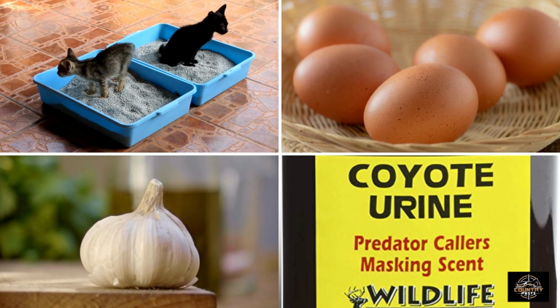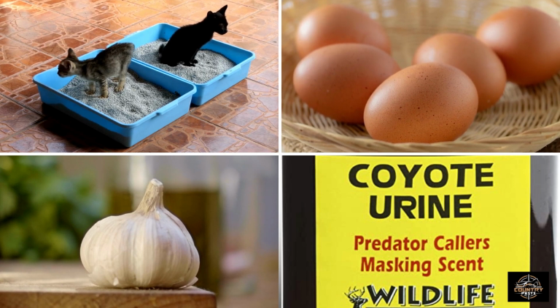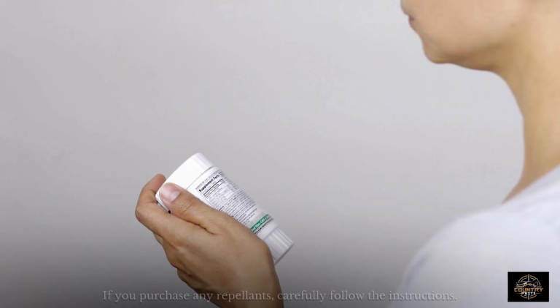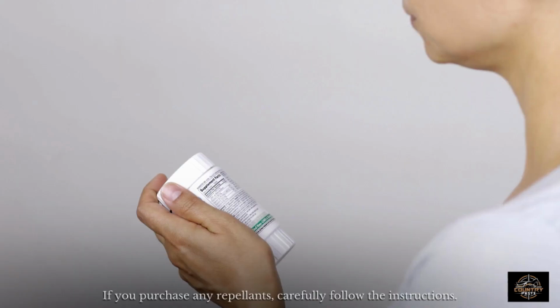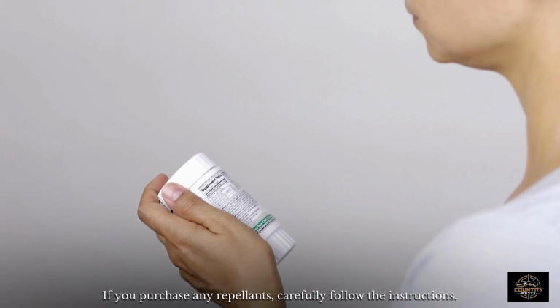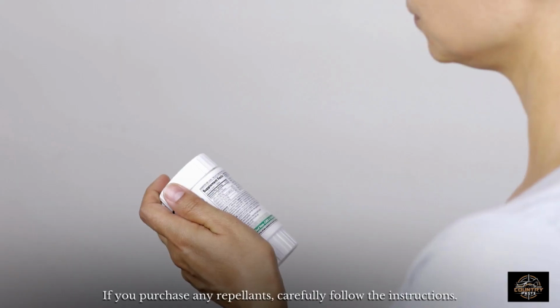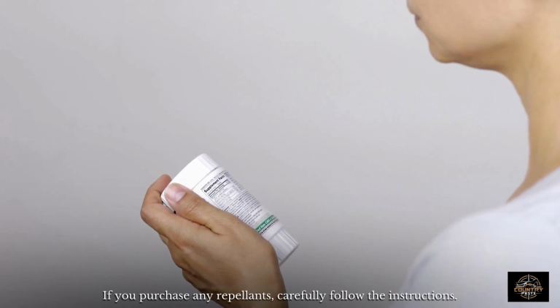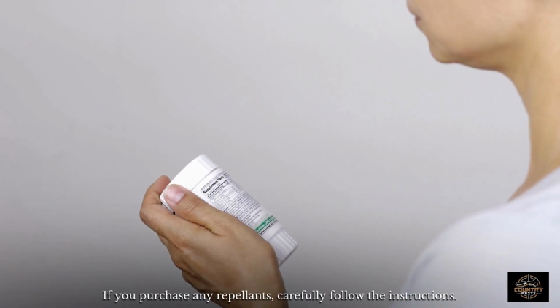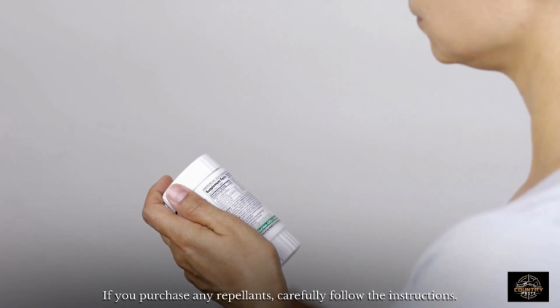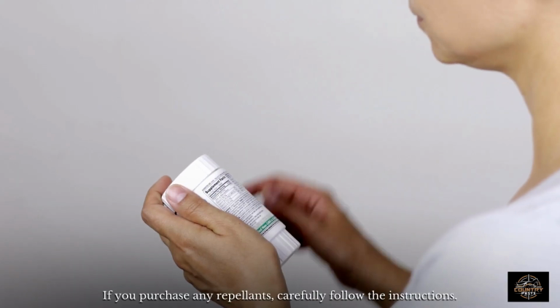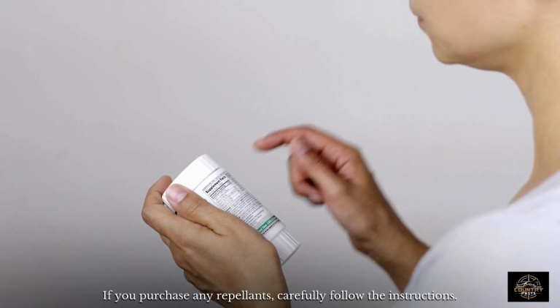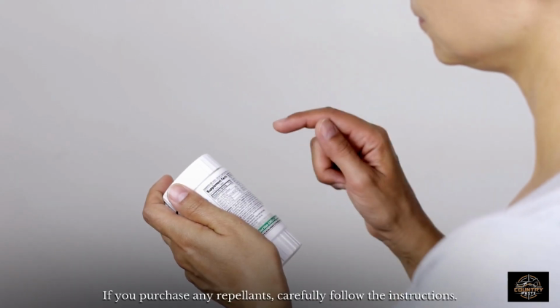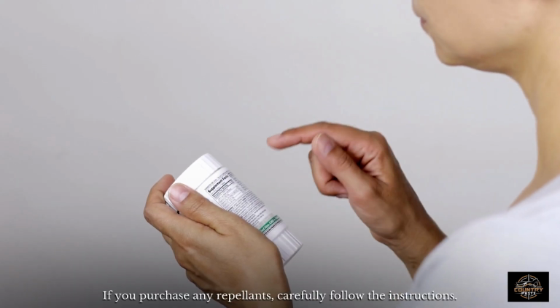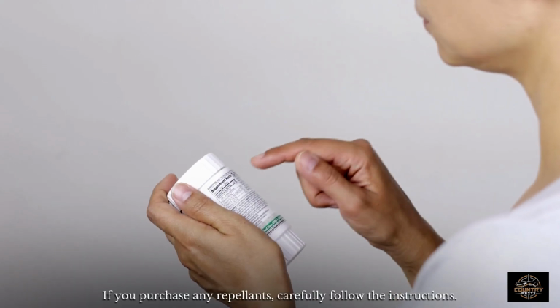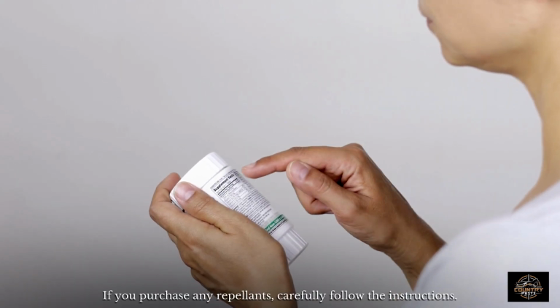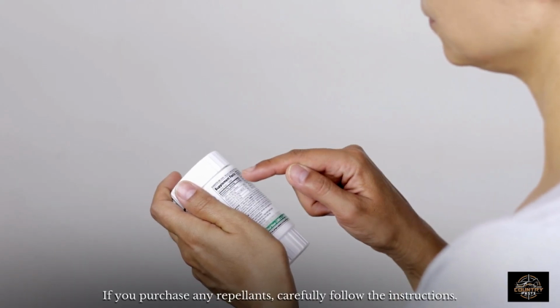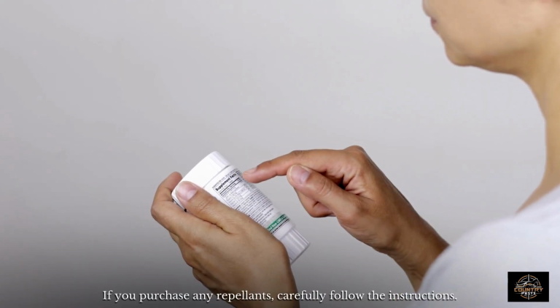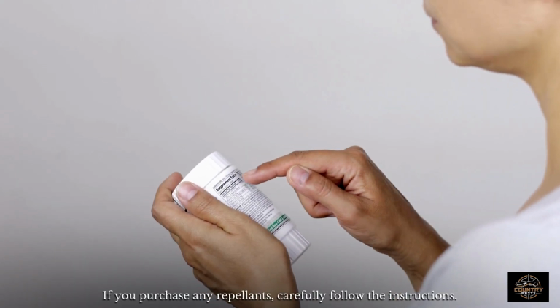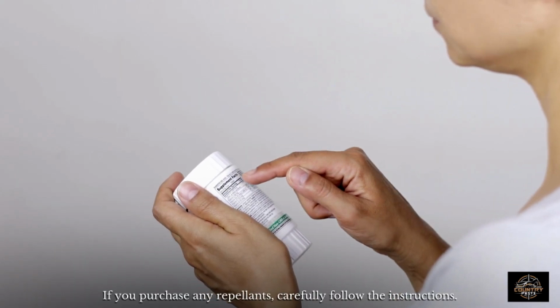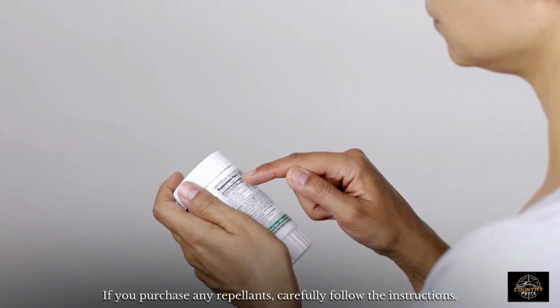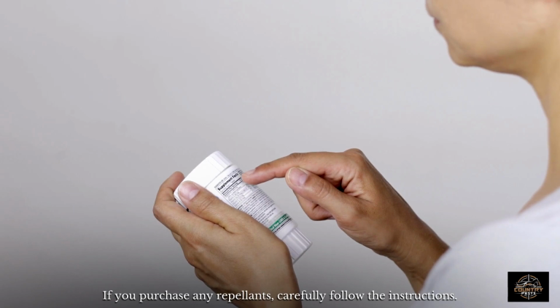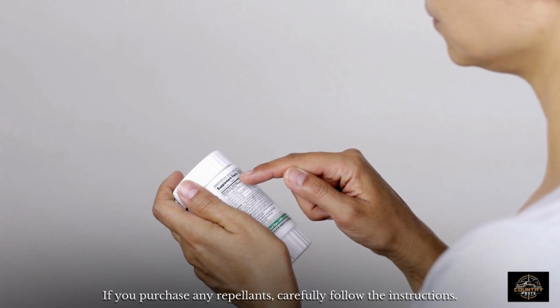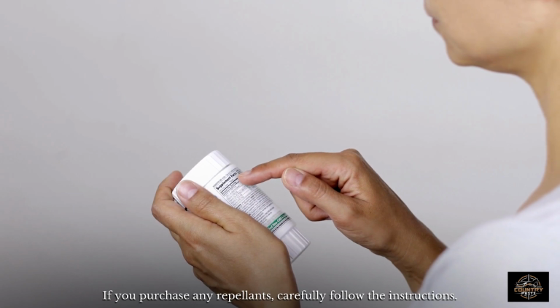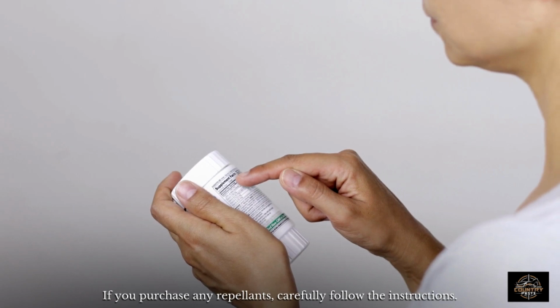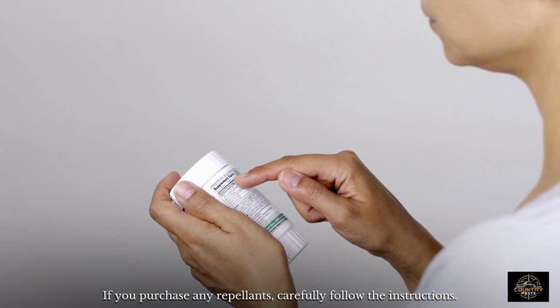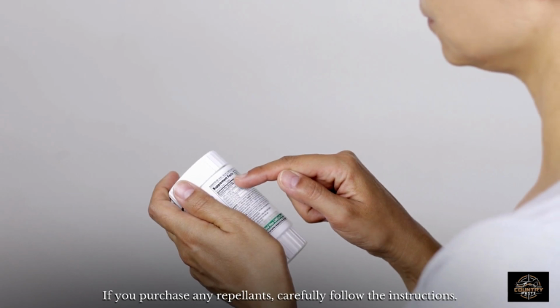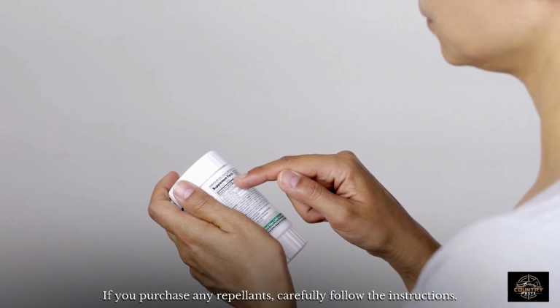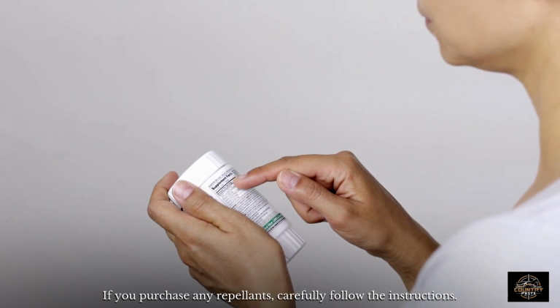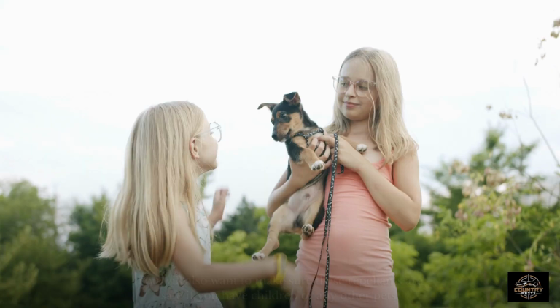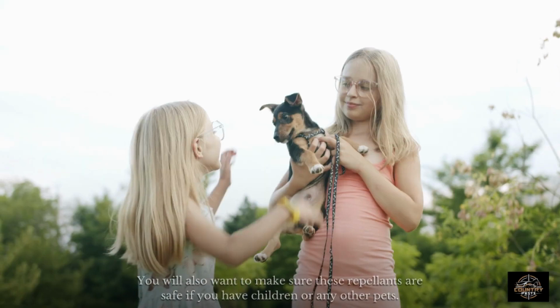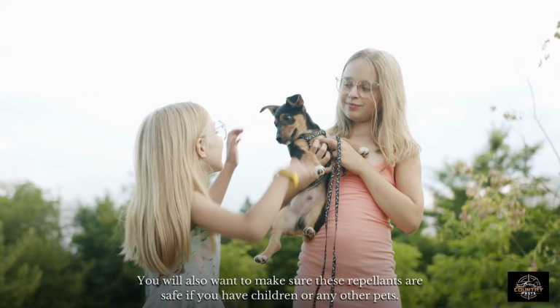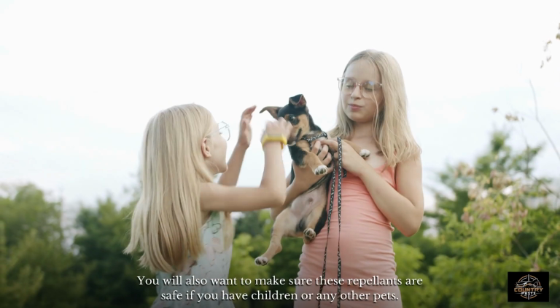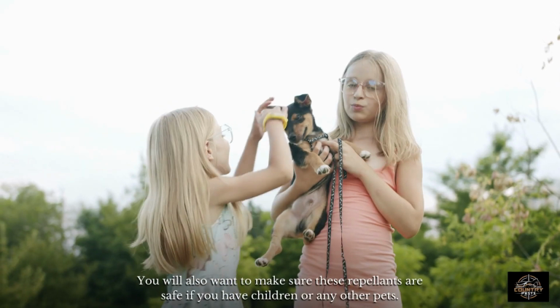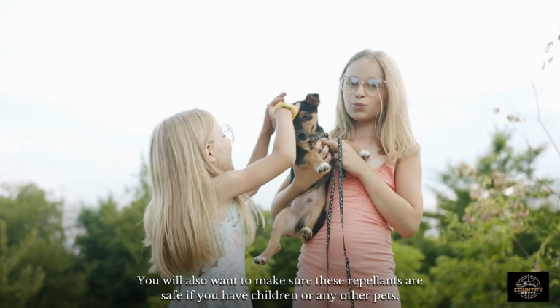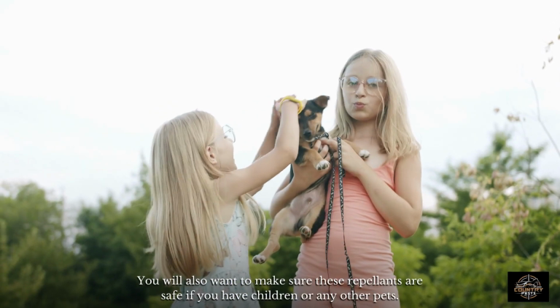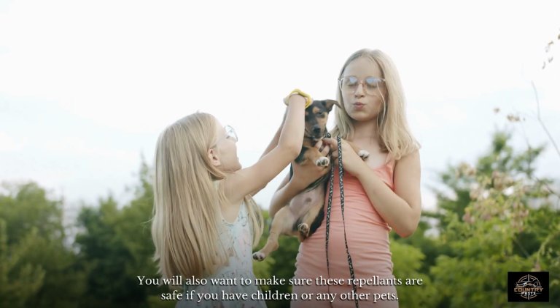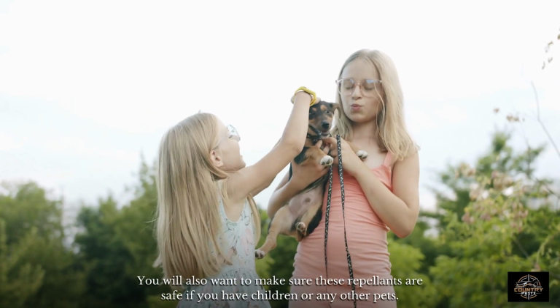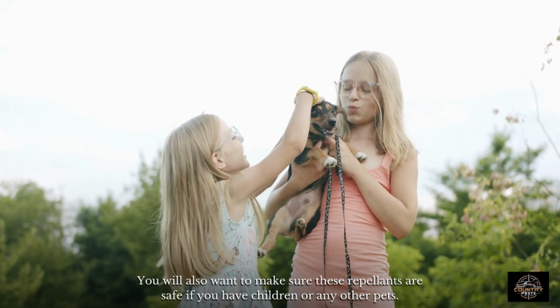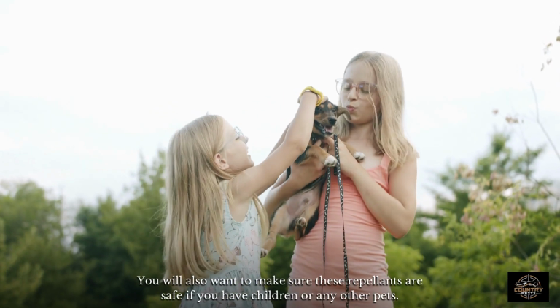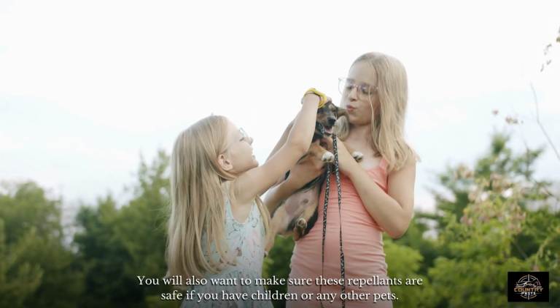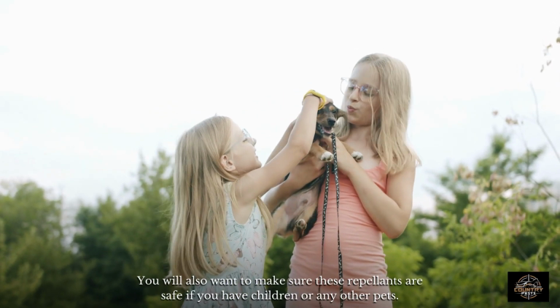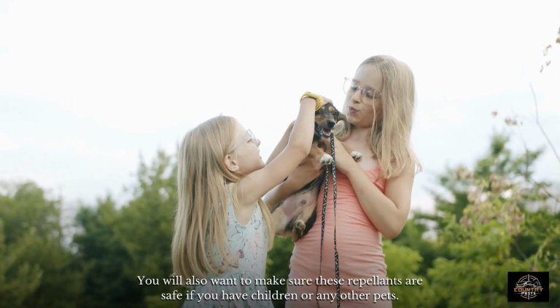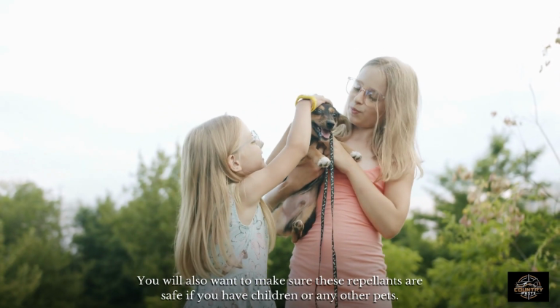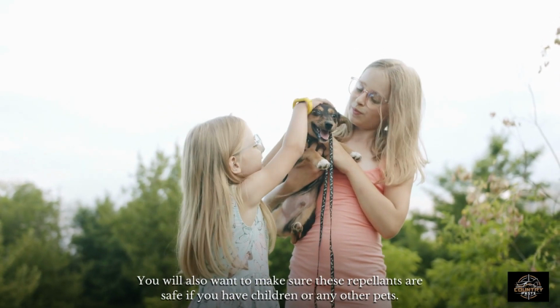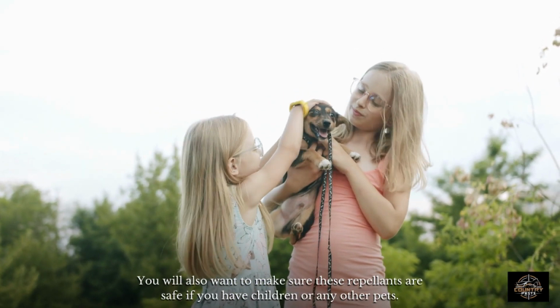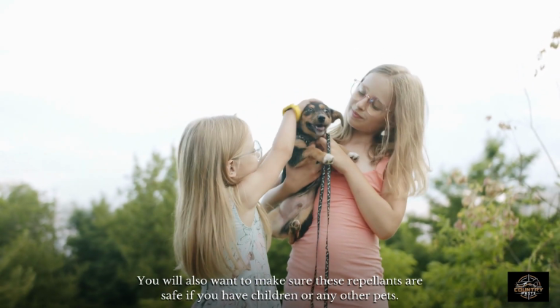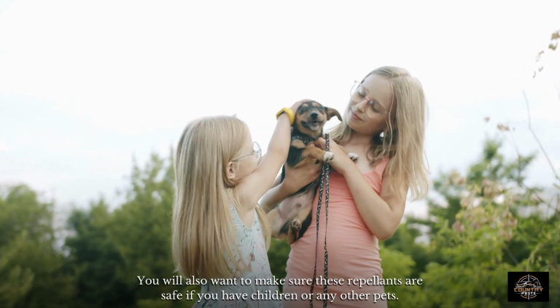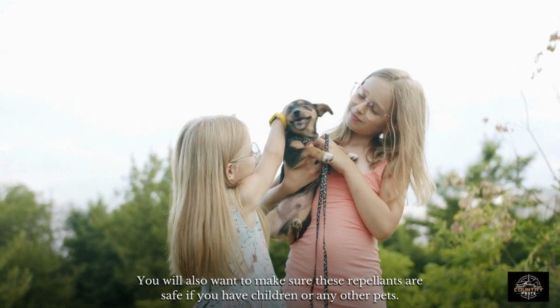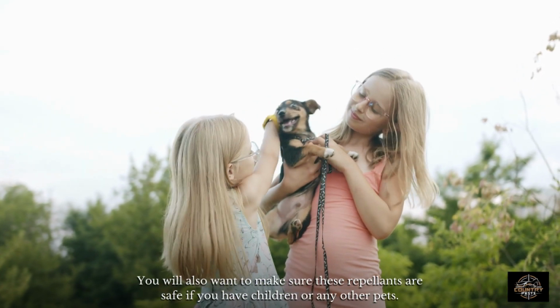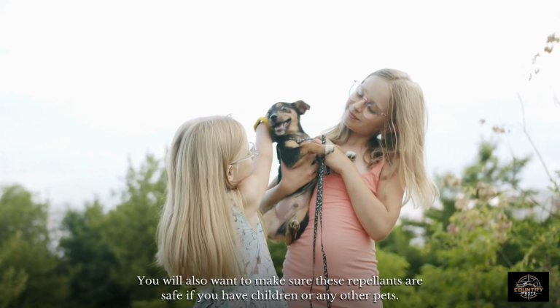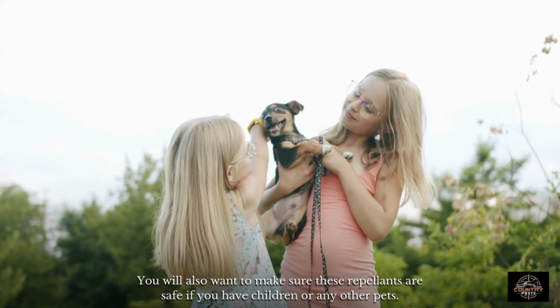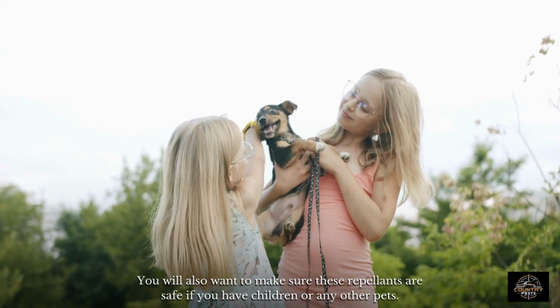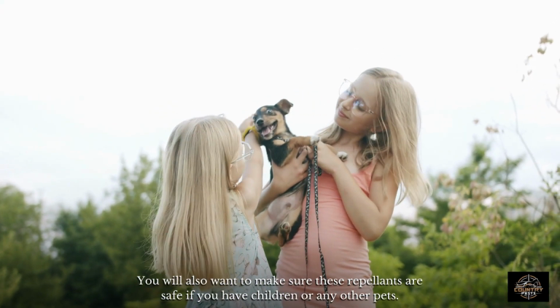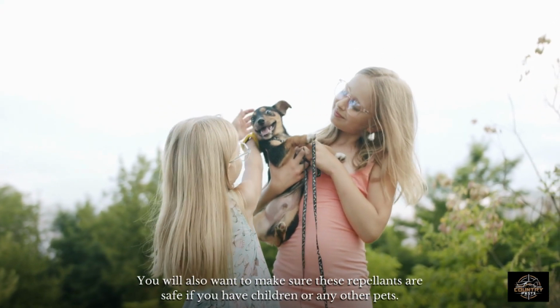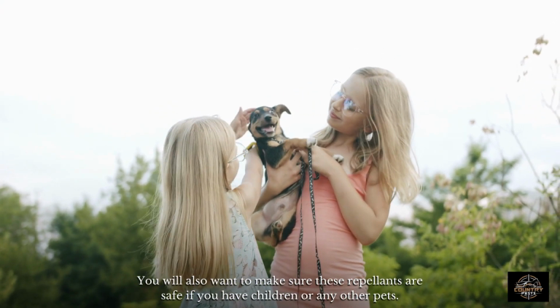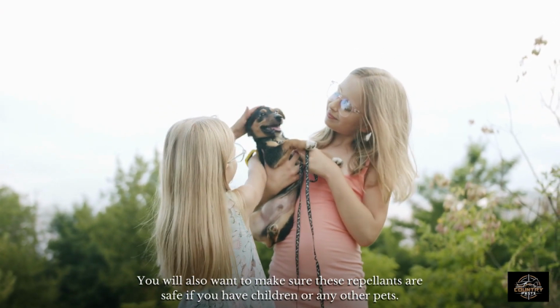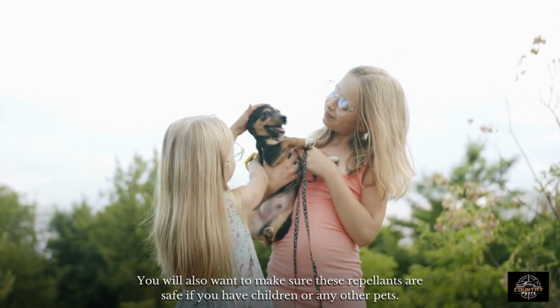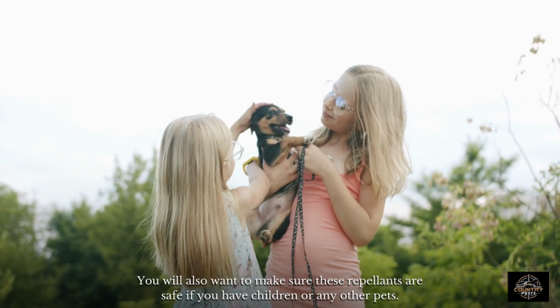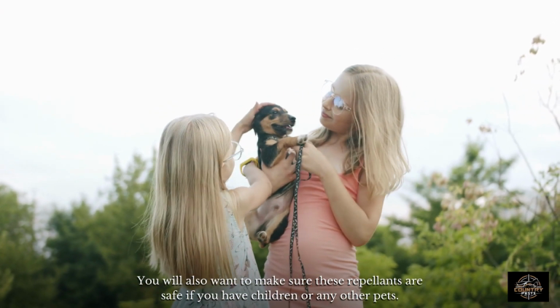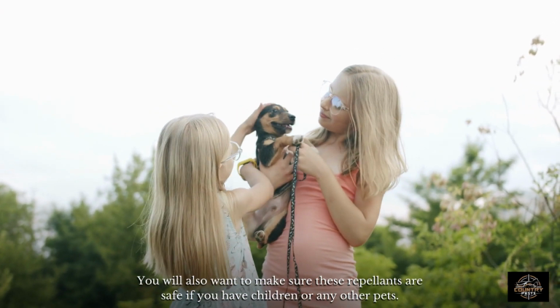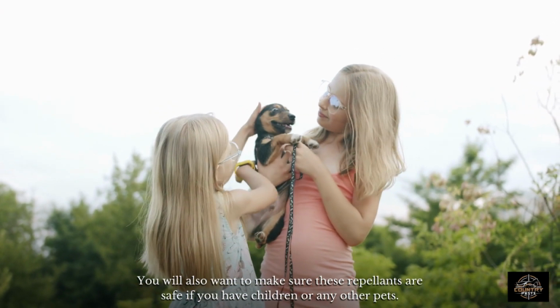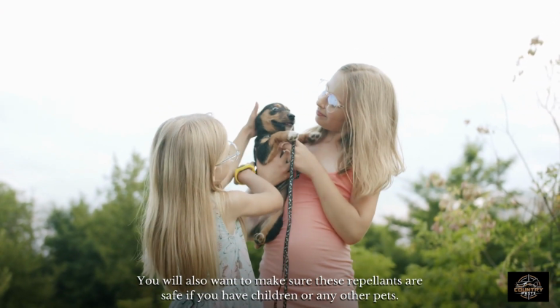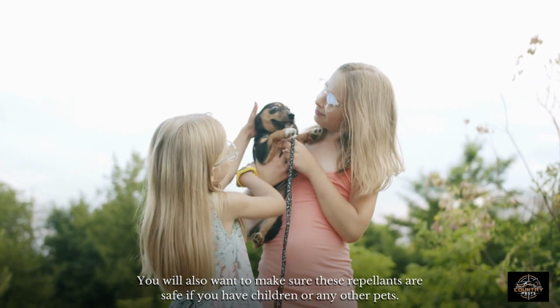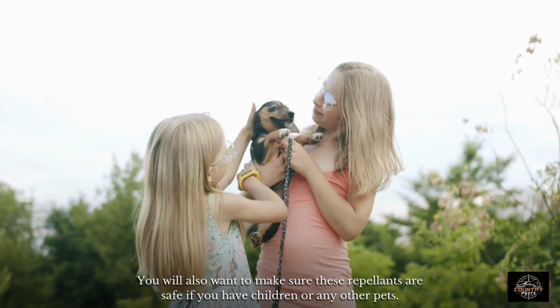If you purchase any repellents, carefully follow the instructions. You will also want to make sure these repellents are safe if you have children or any other pets.